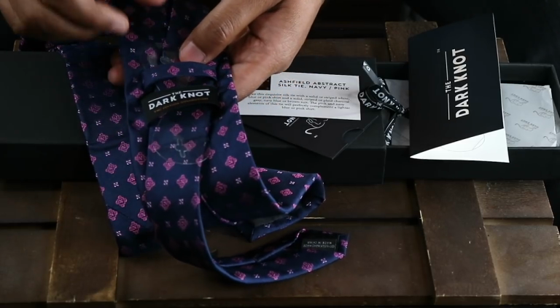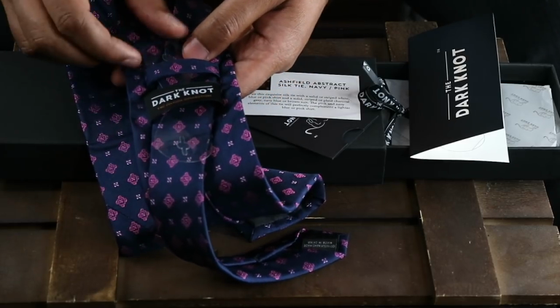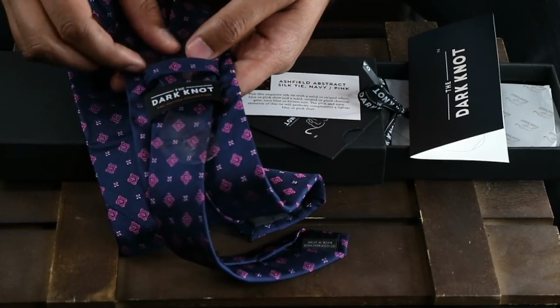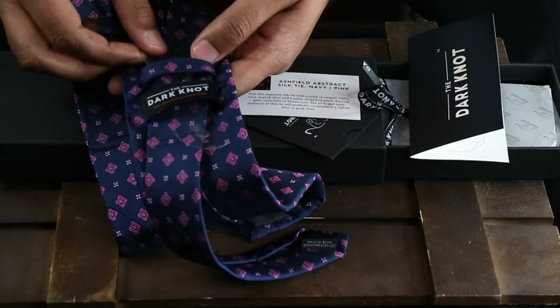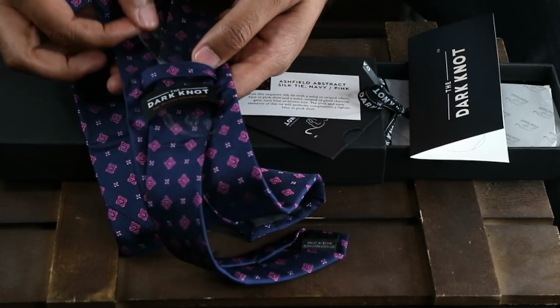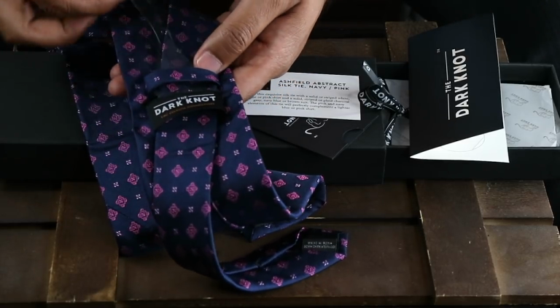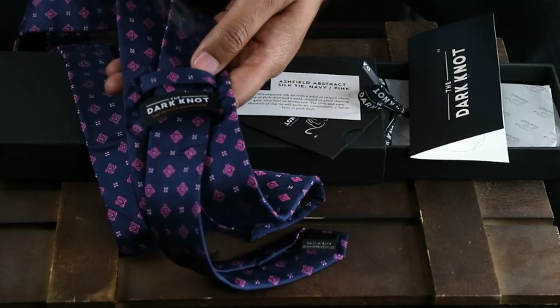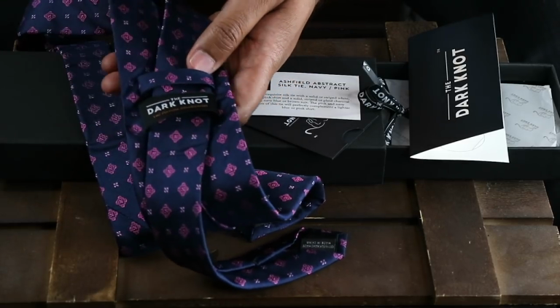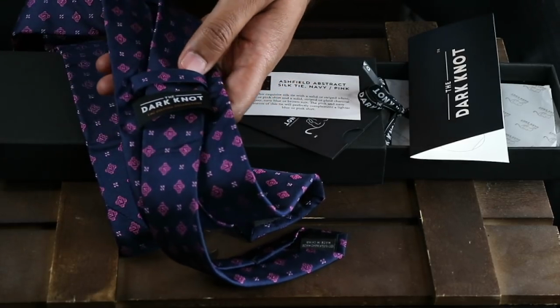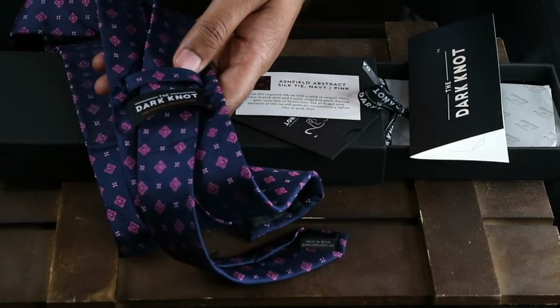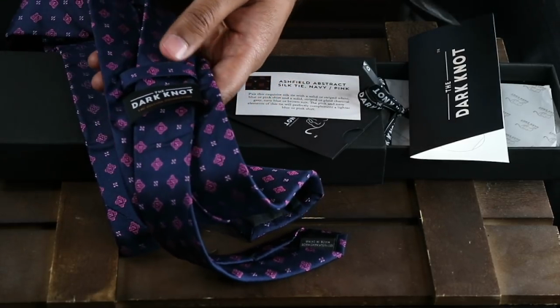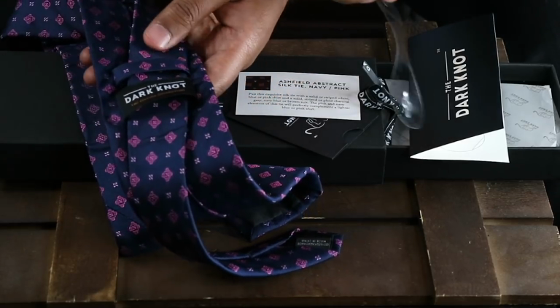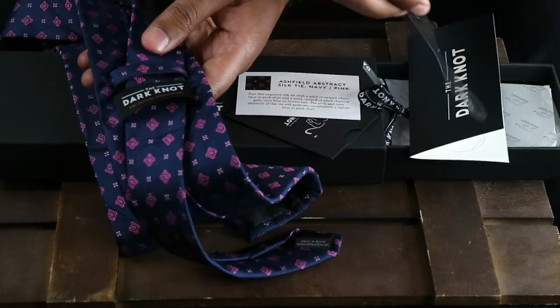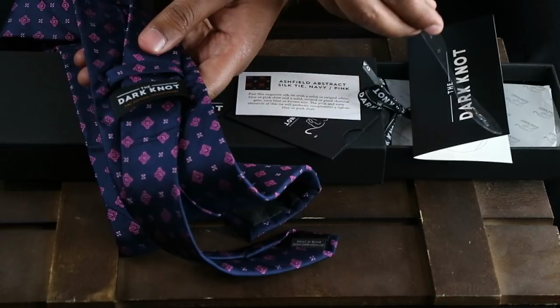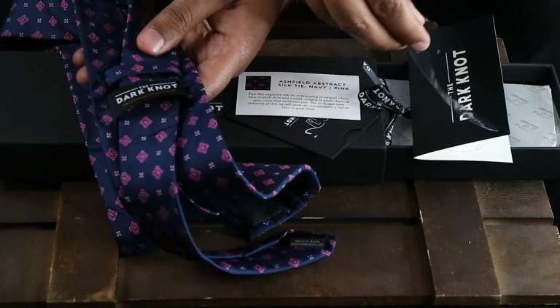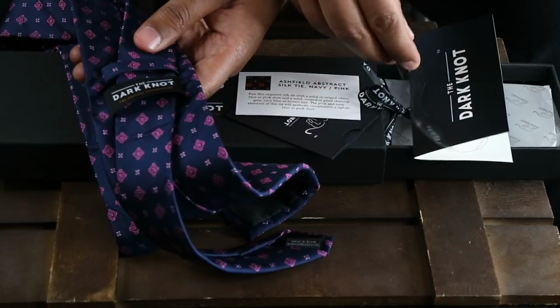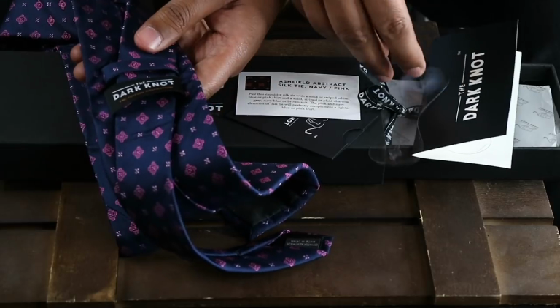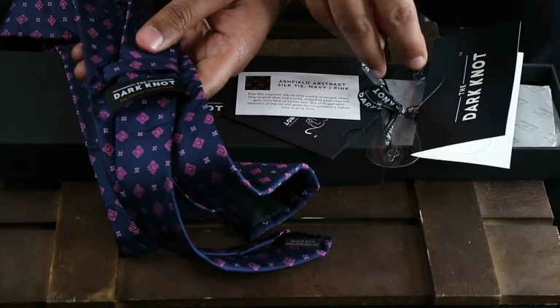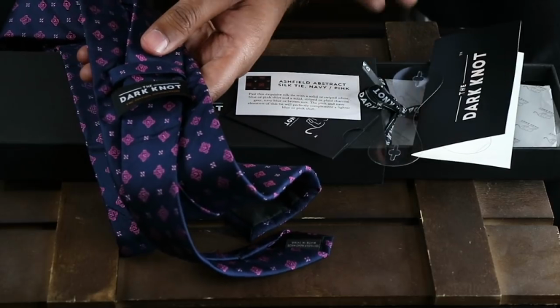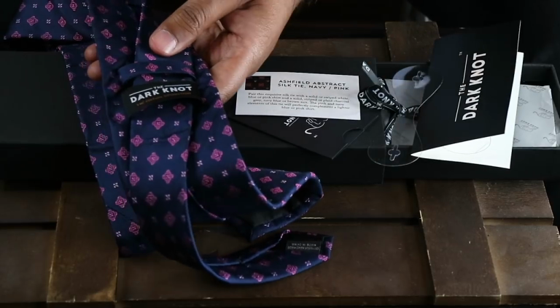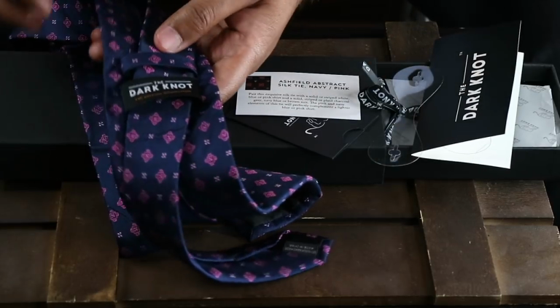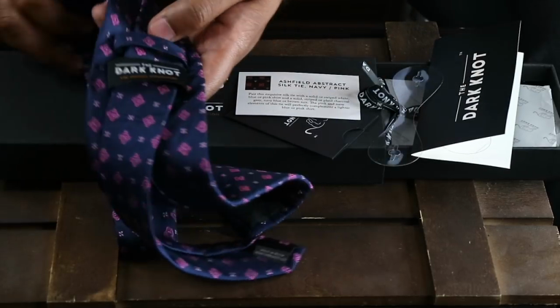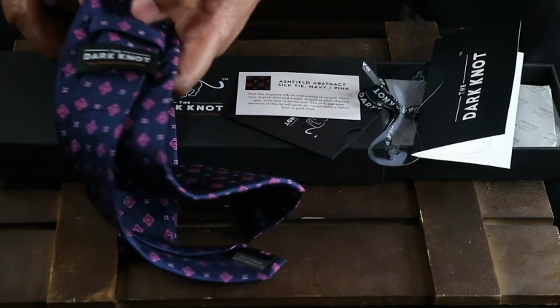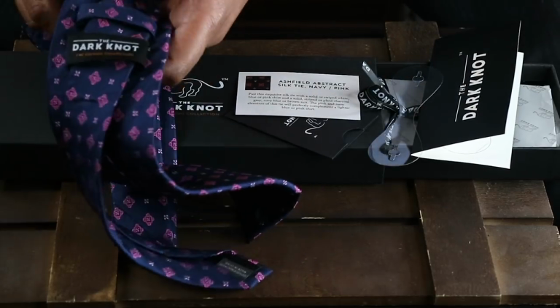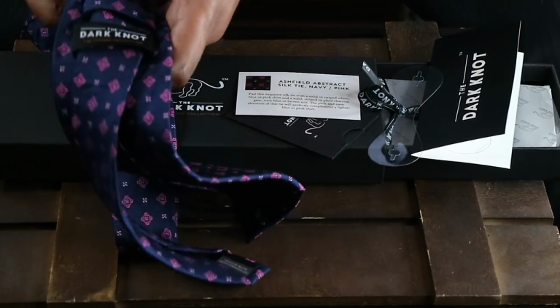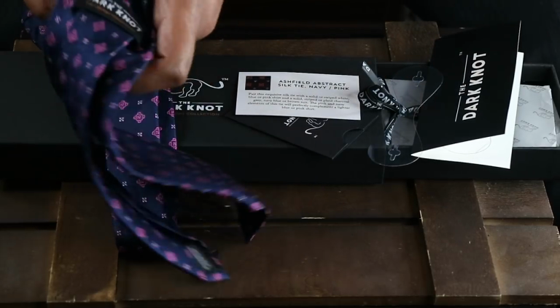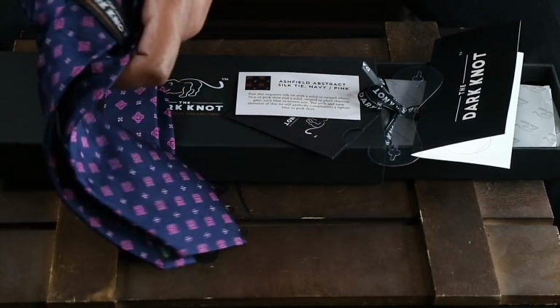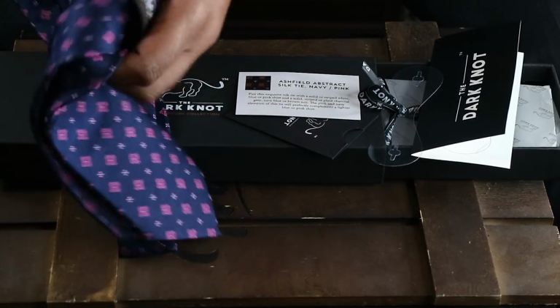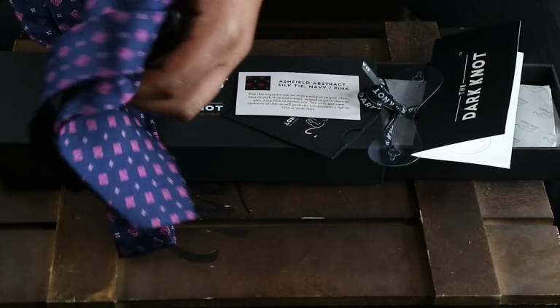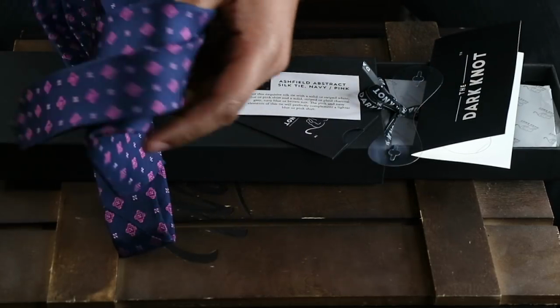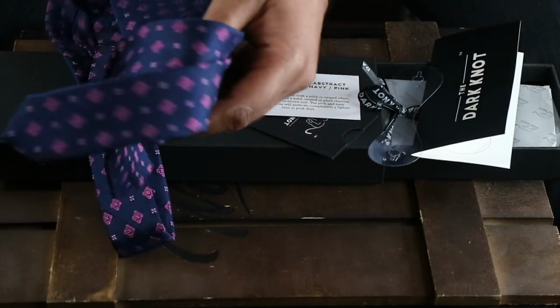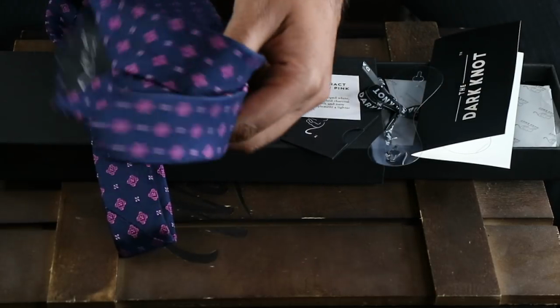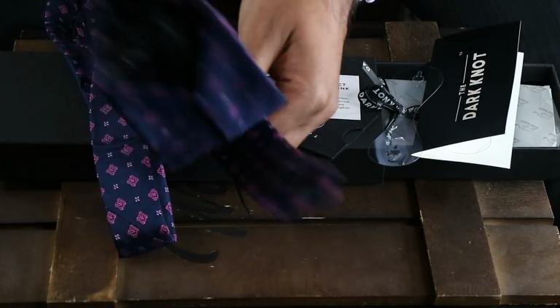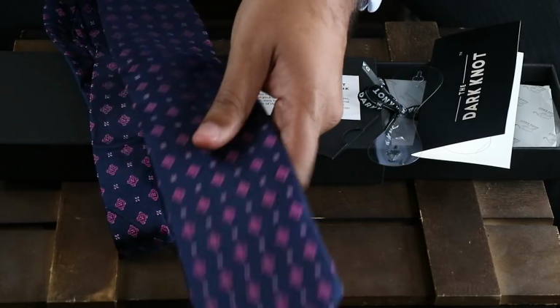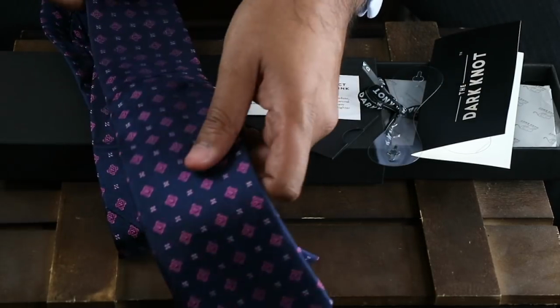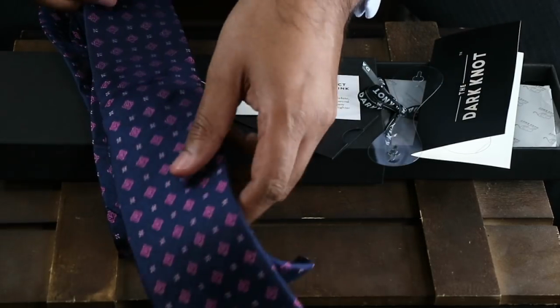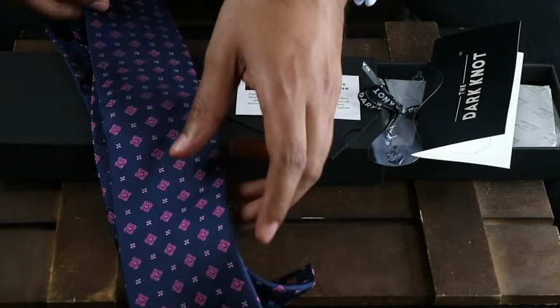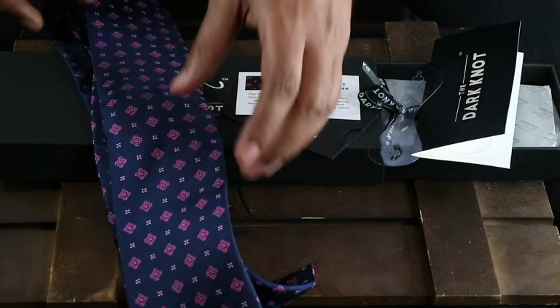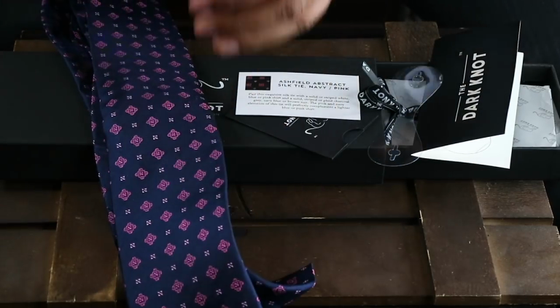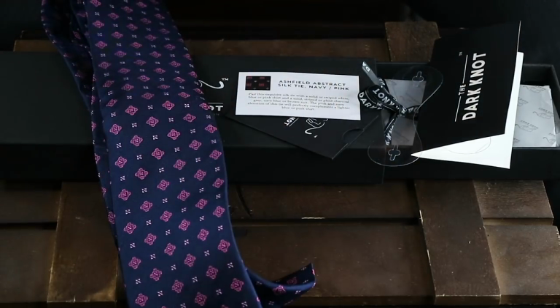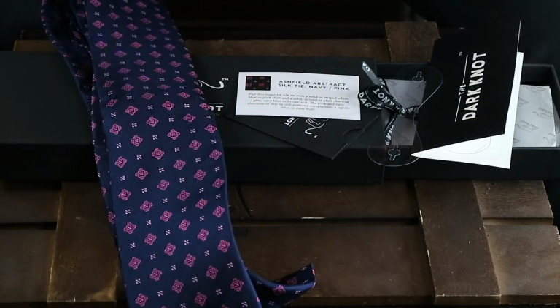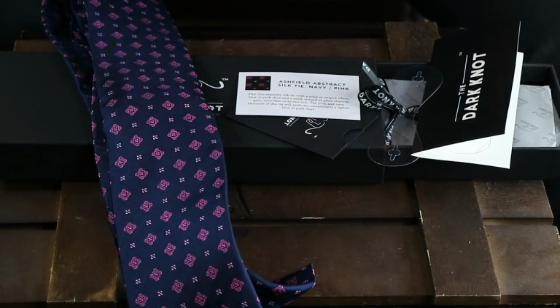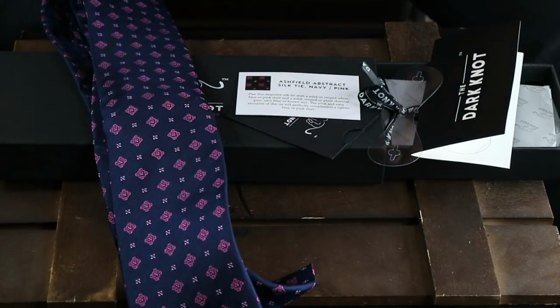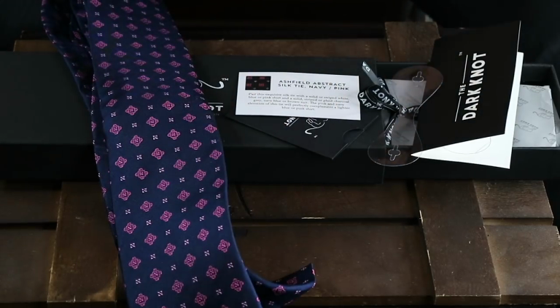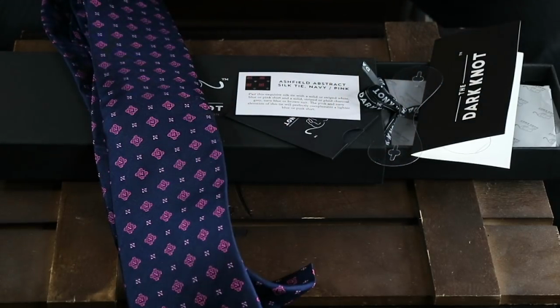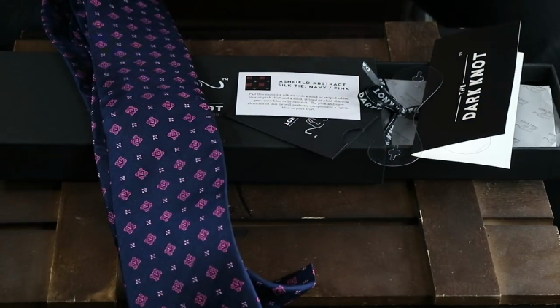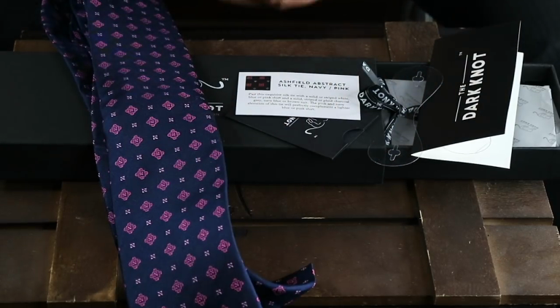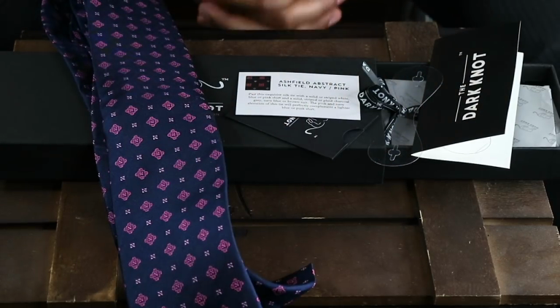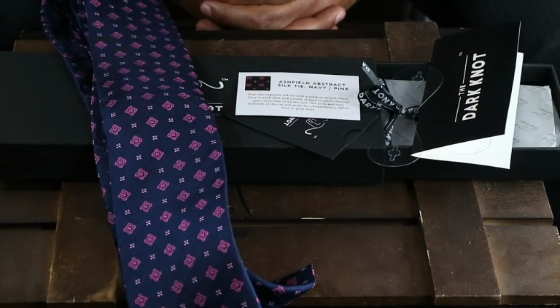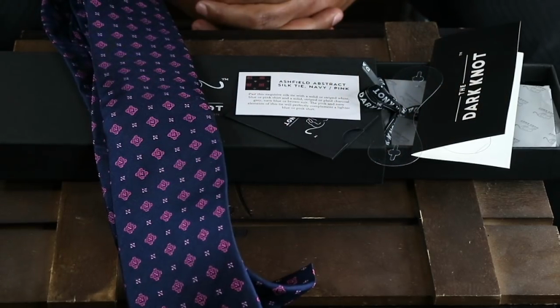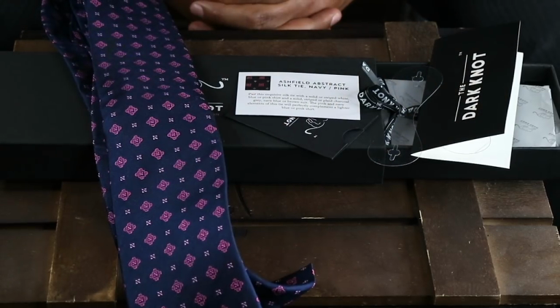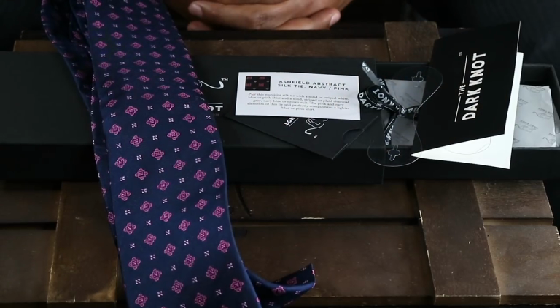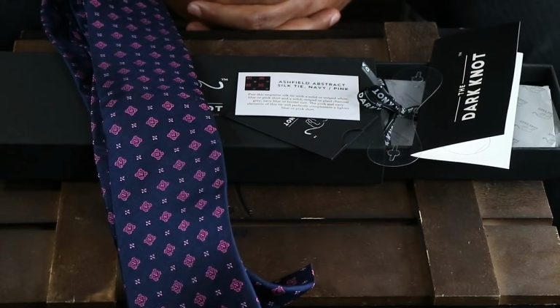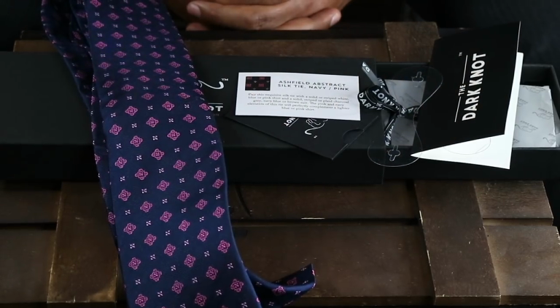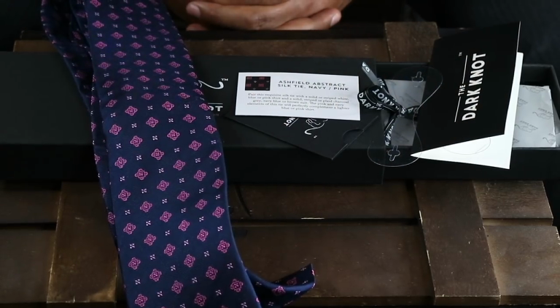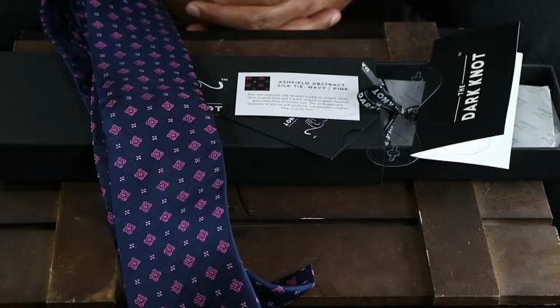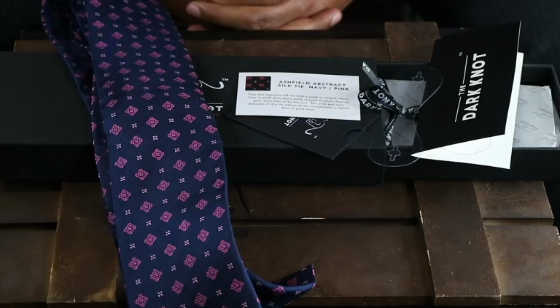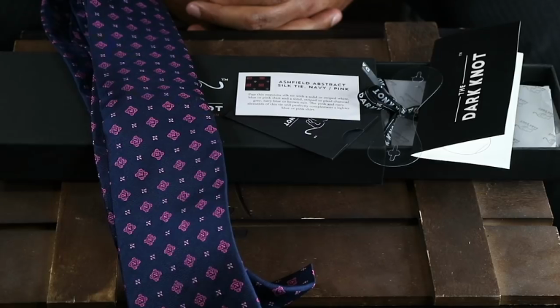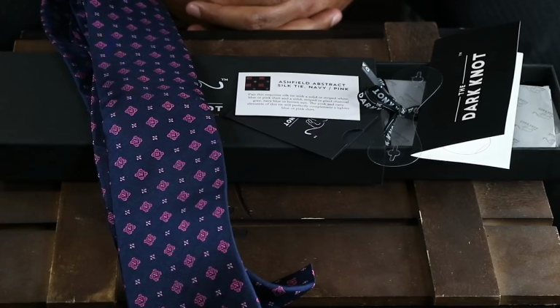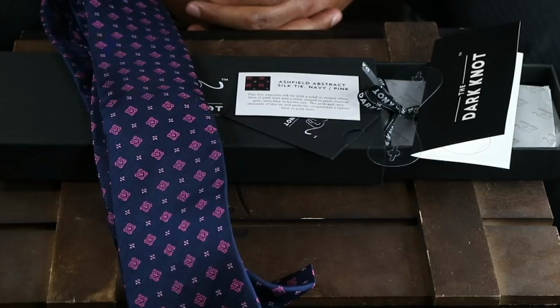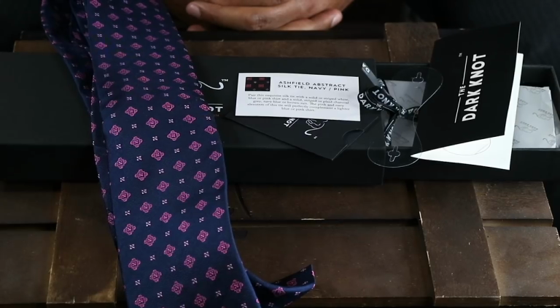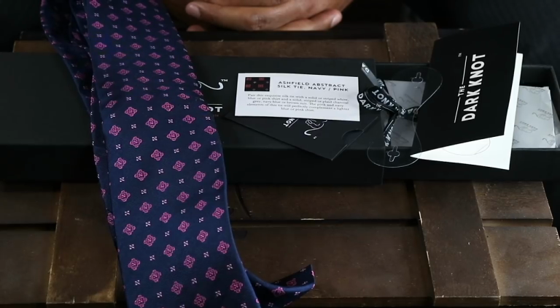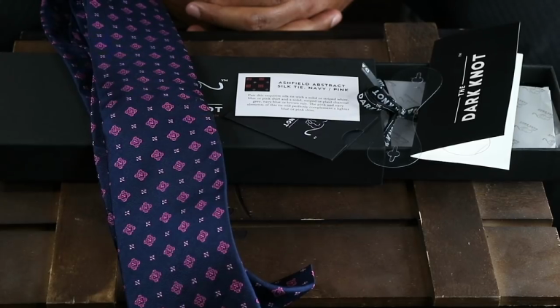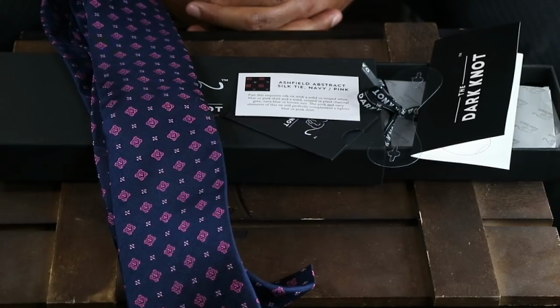There you have it — an unboxing of The Dark Knot ties. I hope you join The Dark Knot family soon. Thank you.